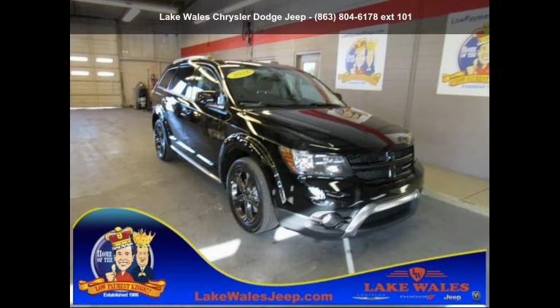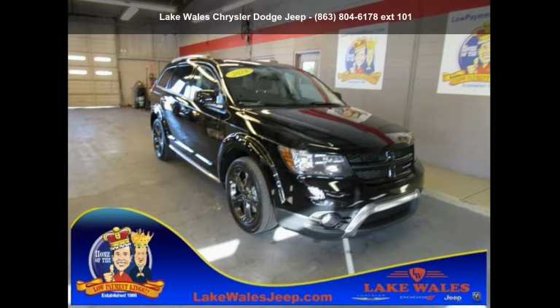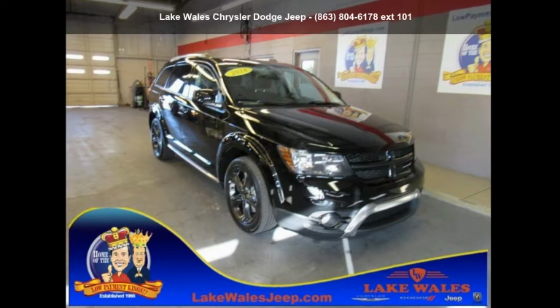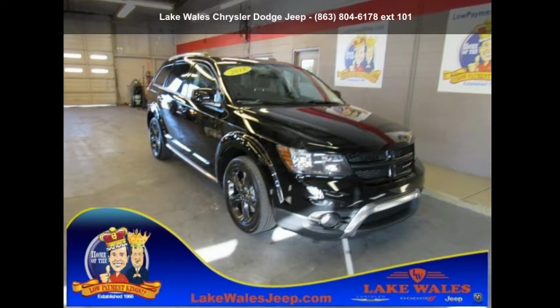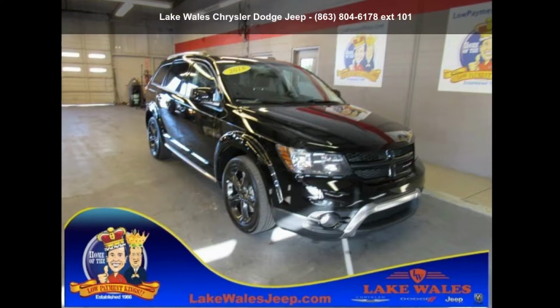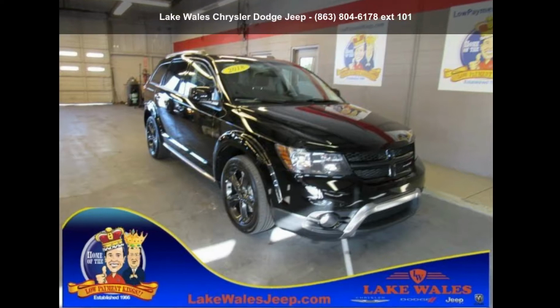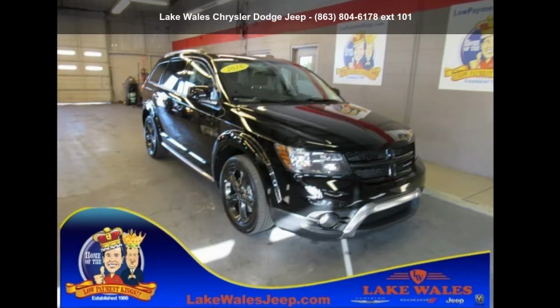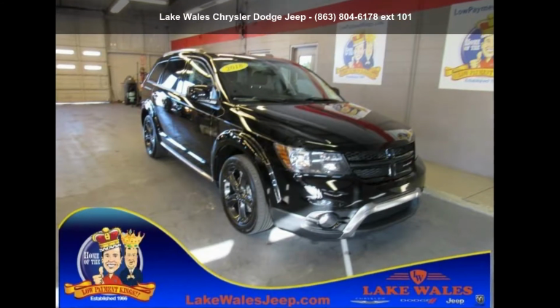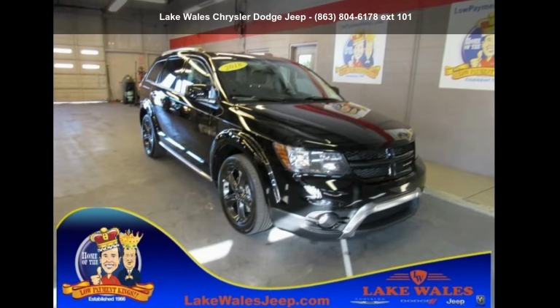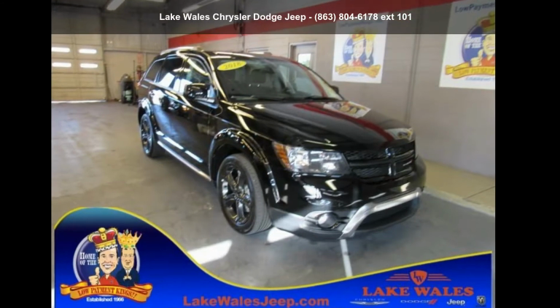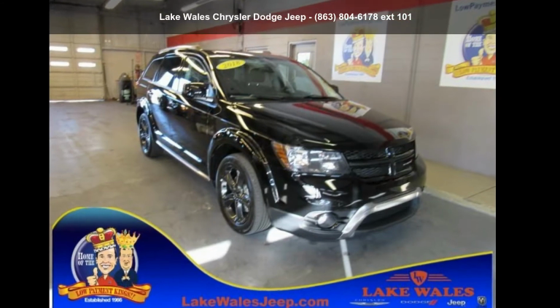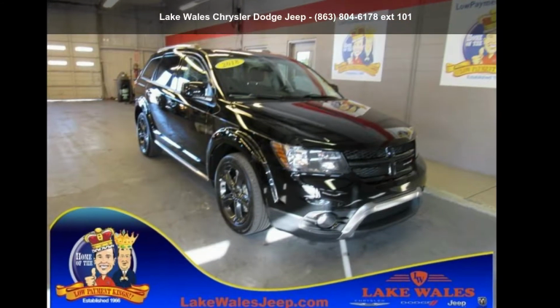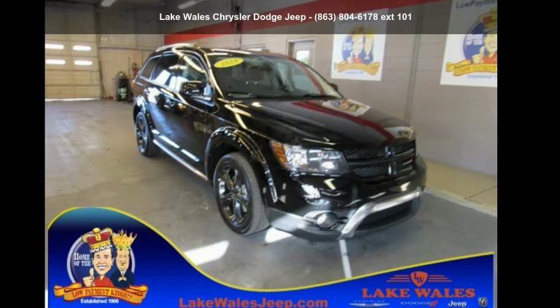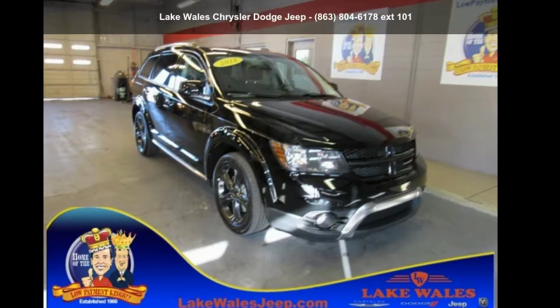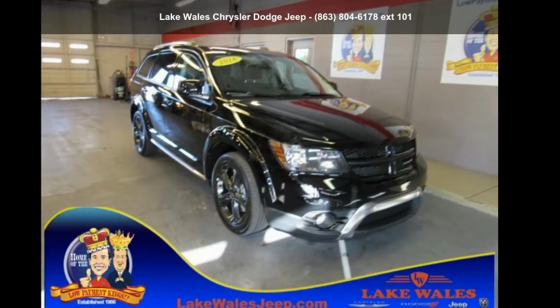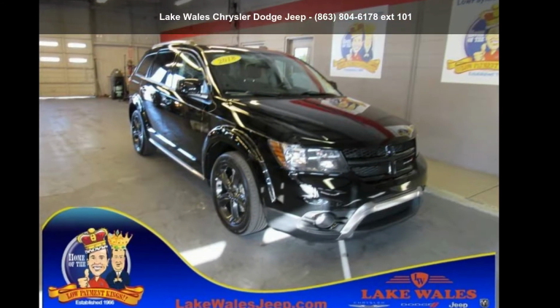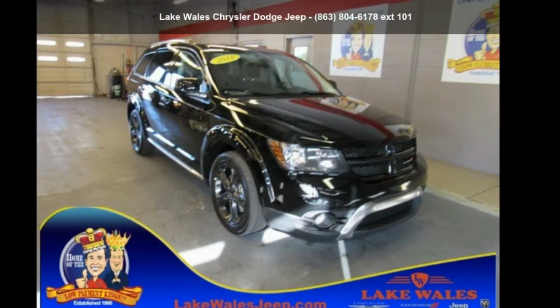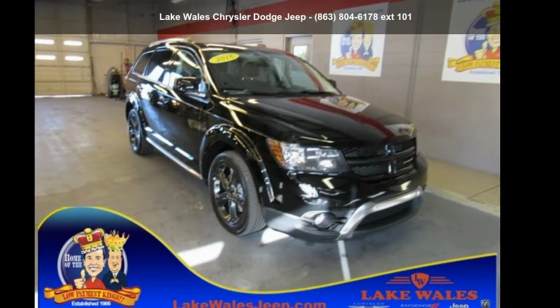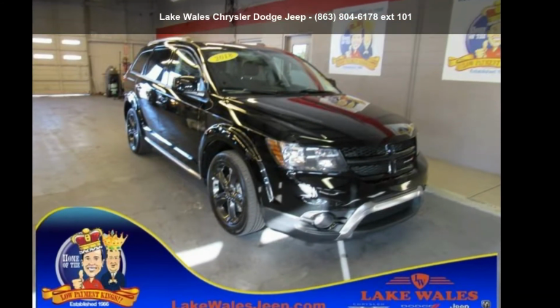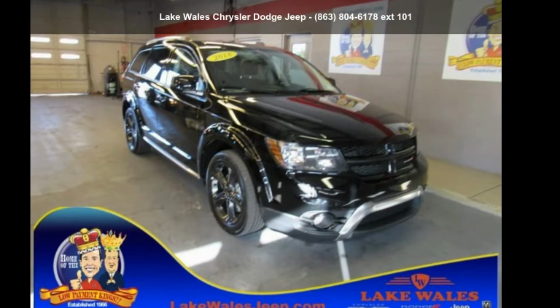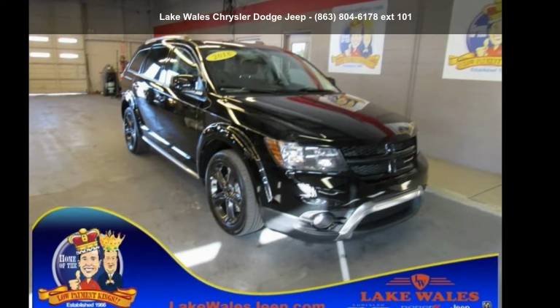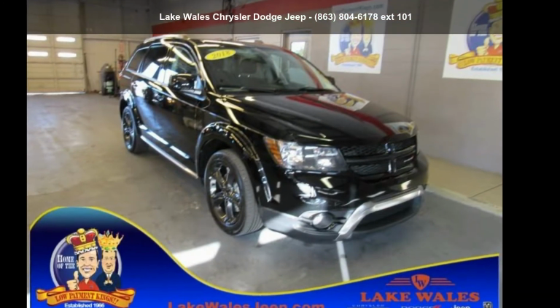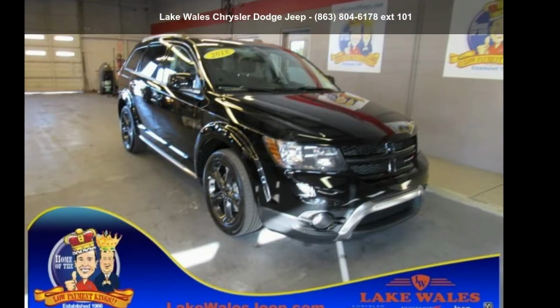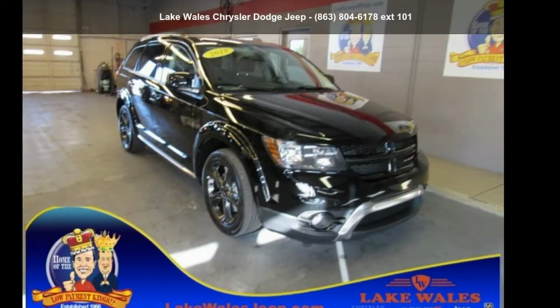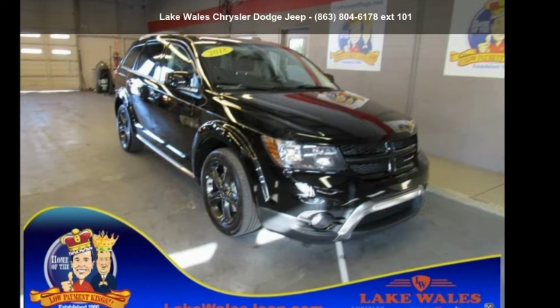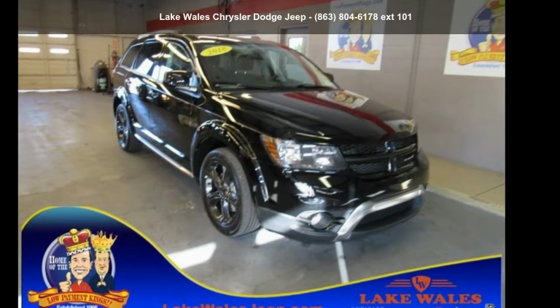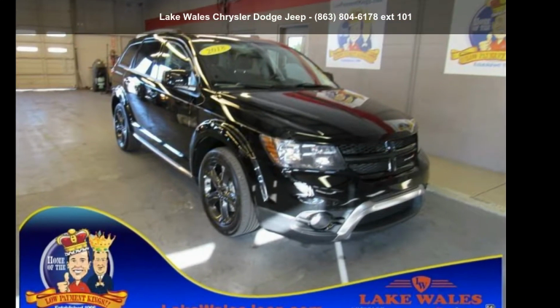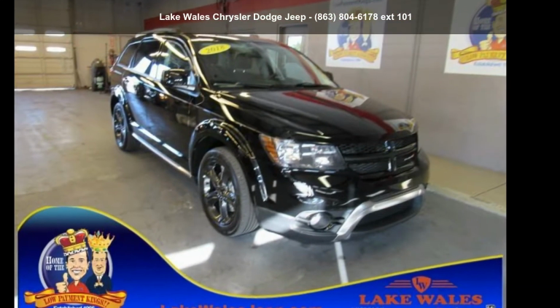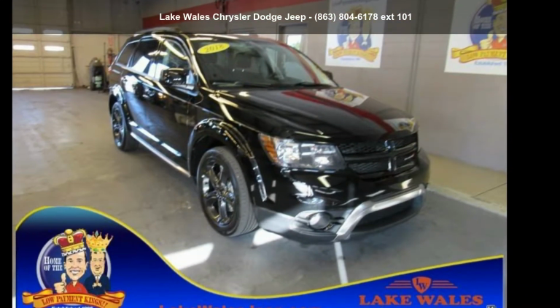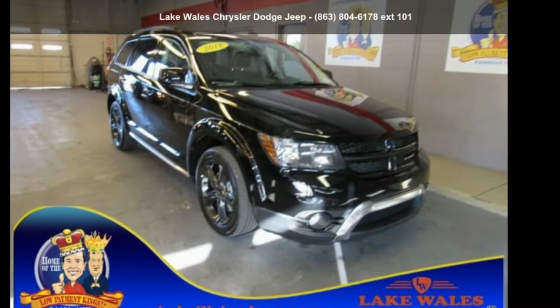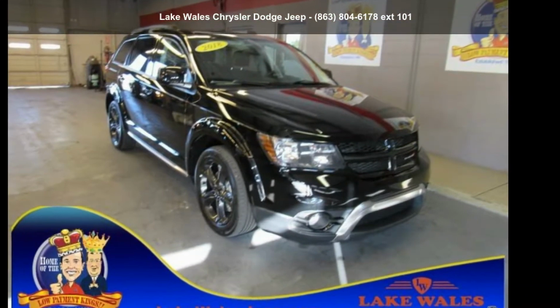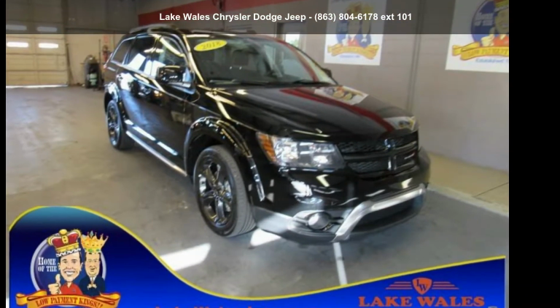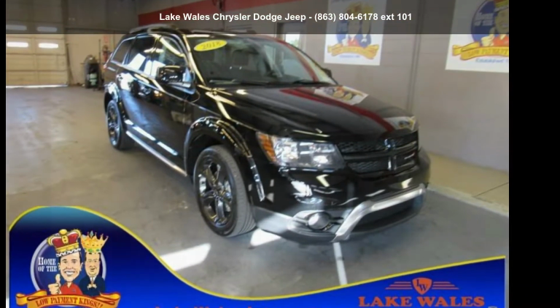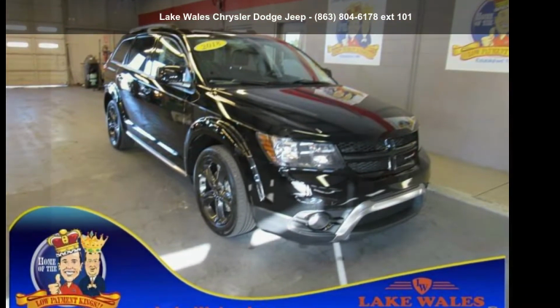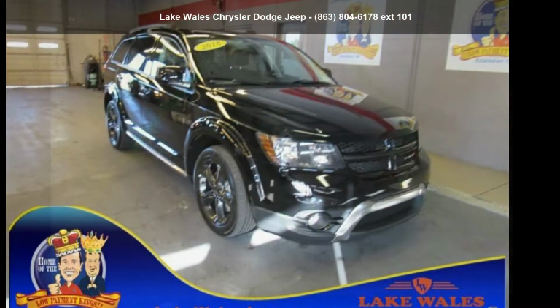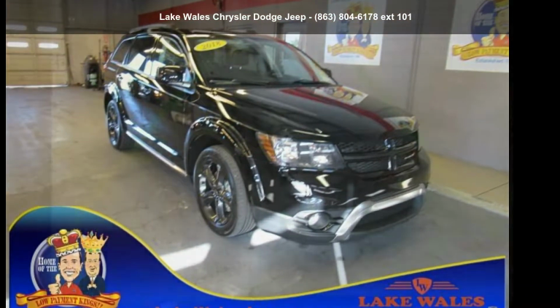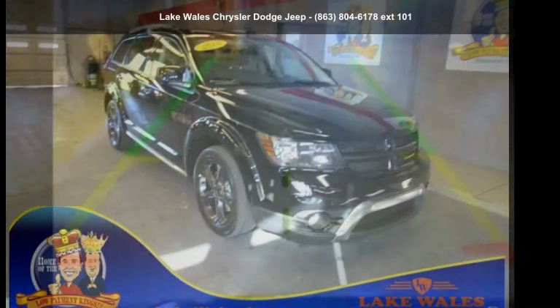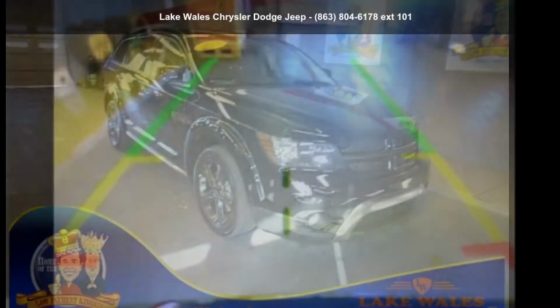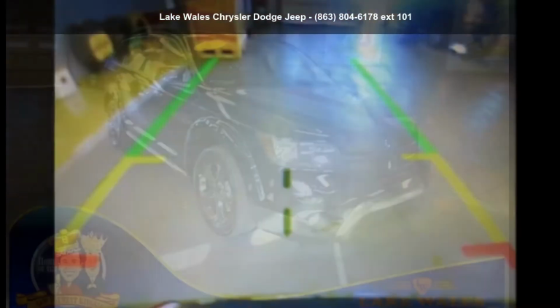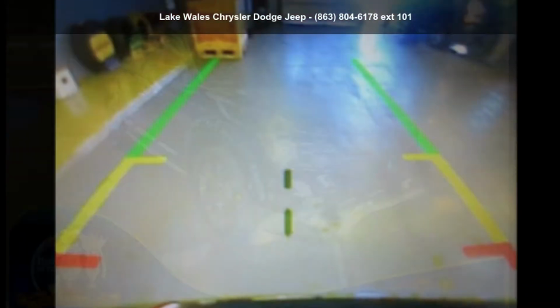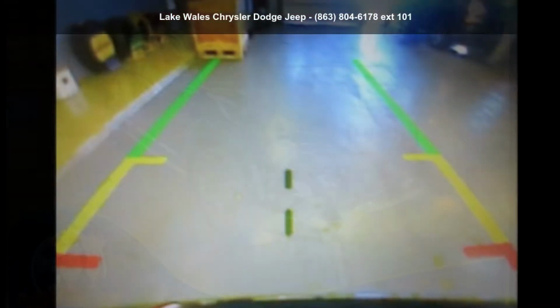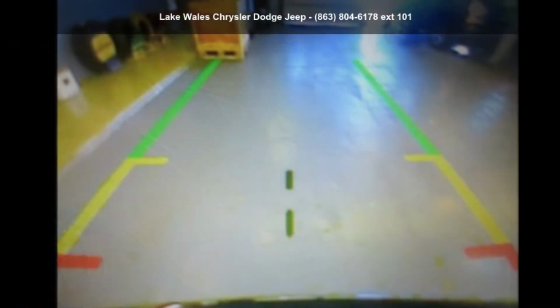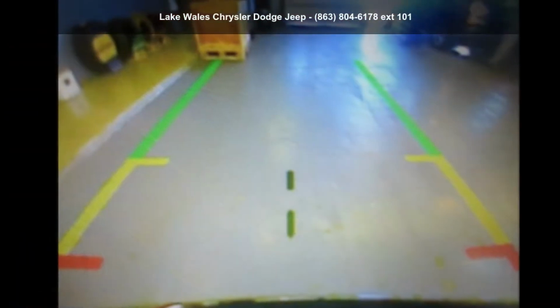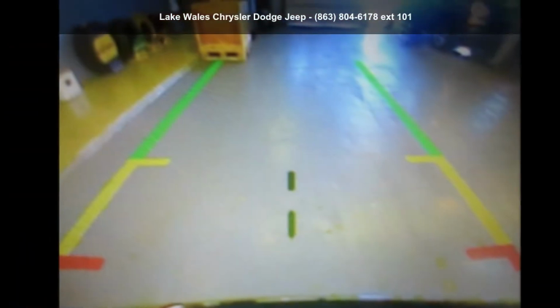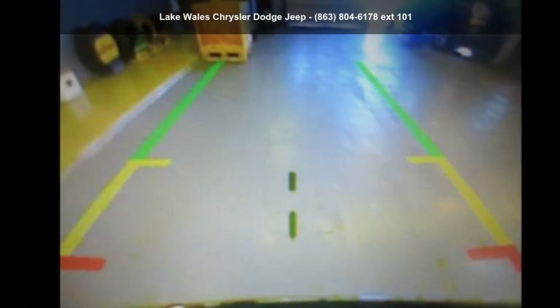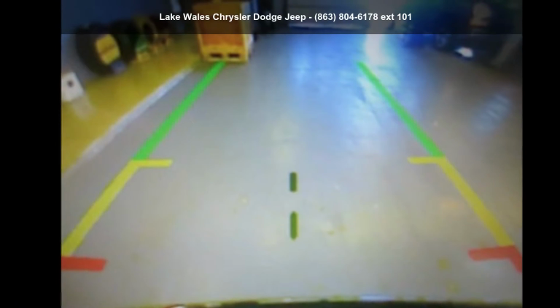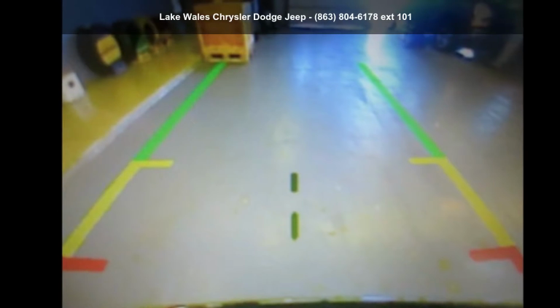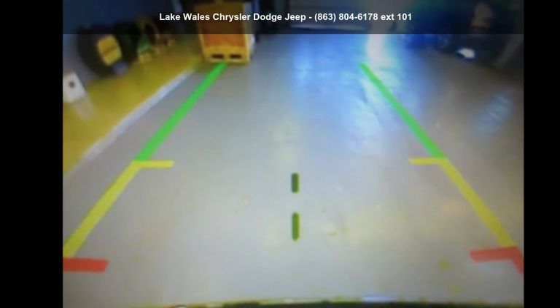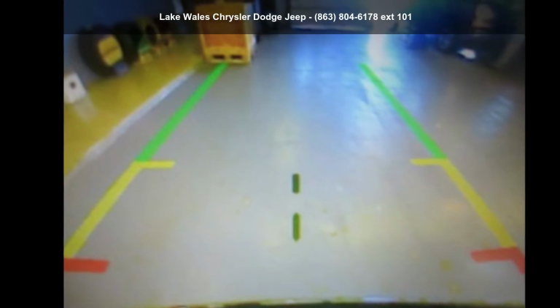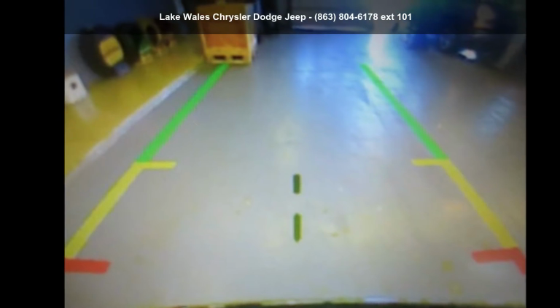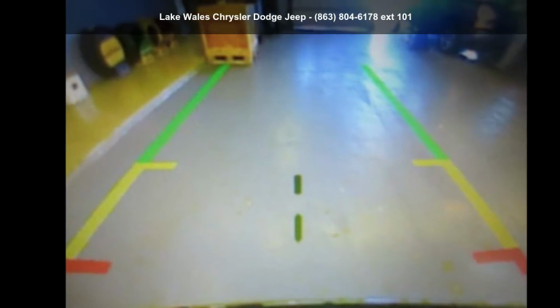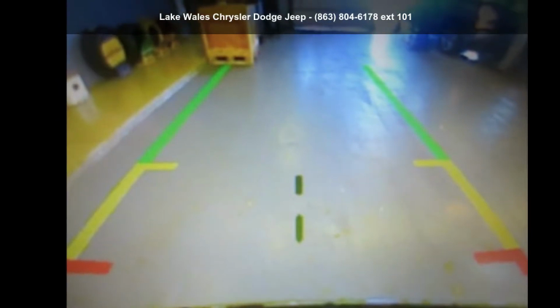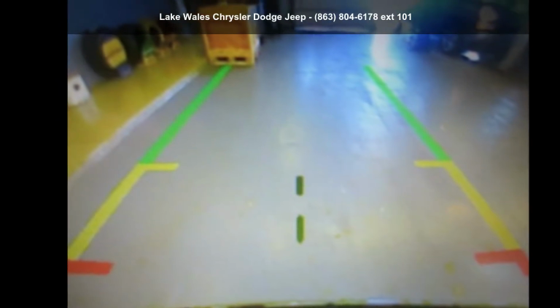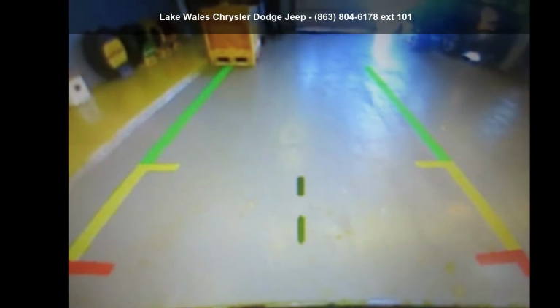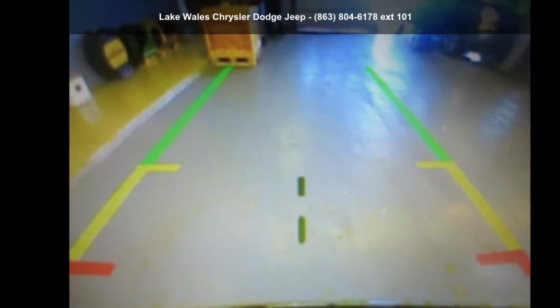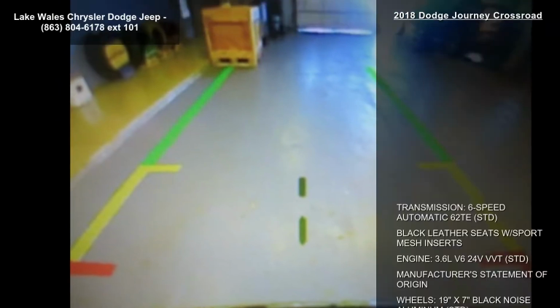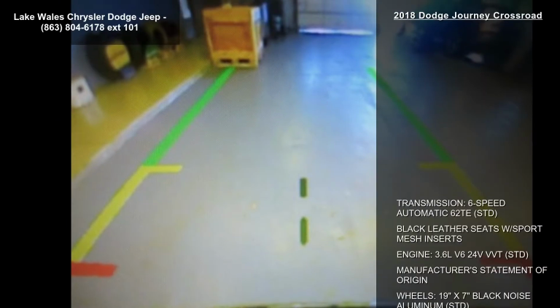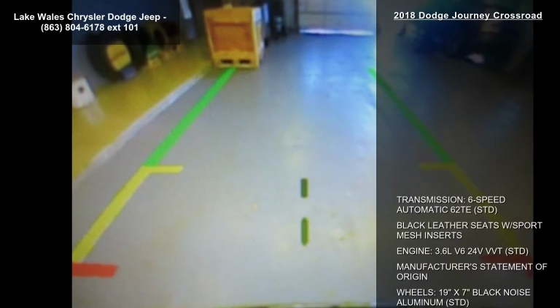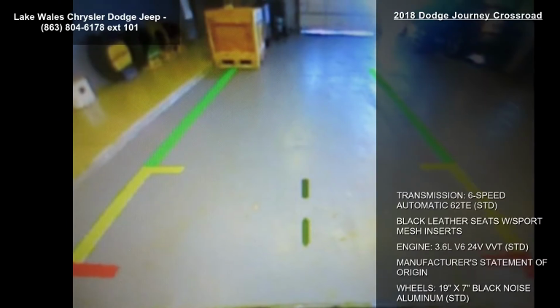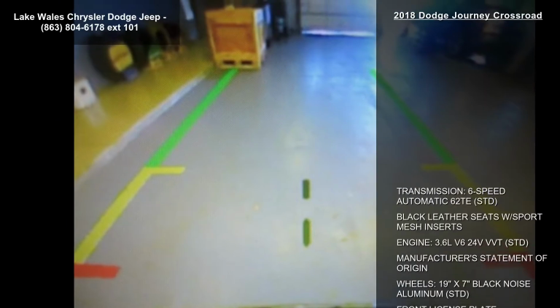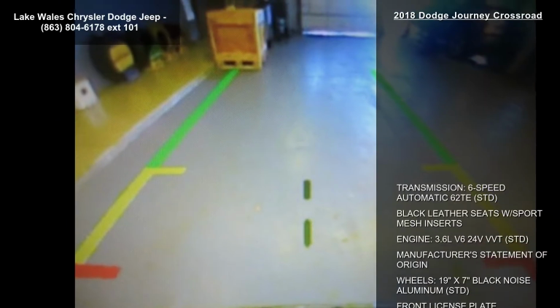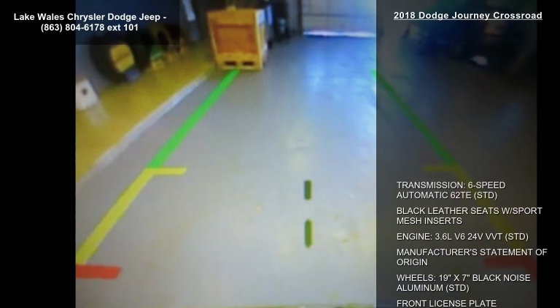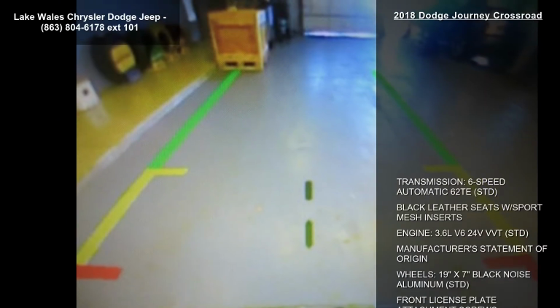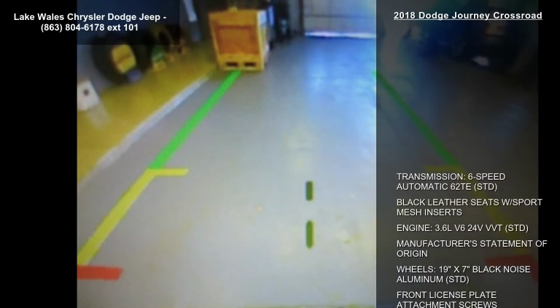Arrive in style with this Dodge 2018 Journey Crossroad. This may be the set of wheels you've been looking for.